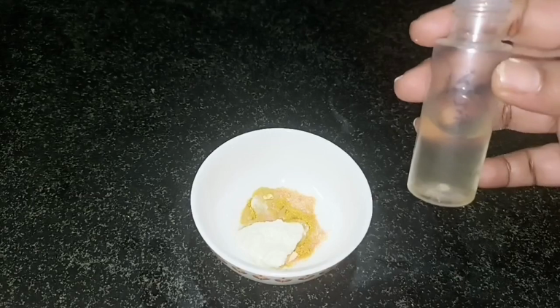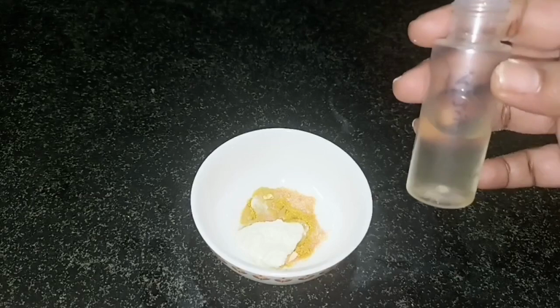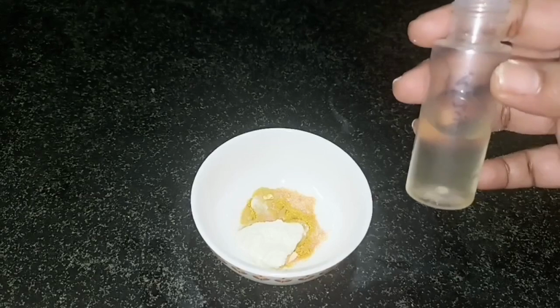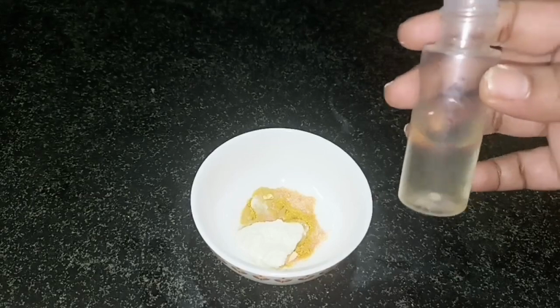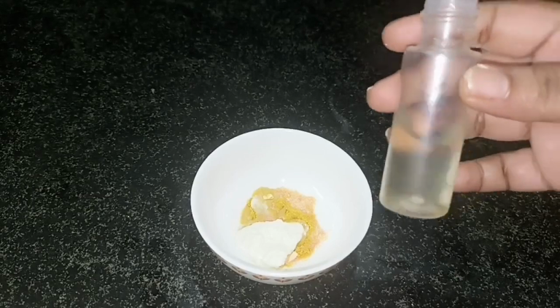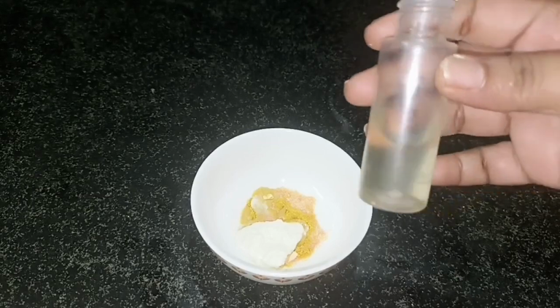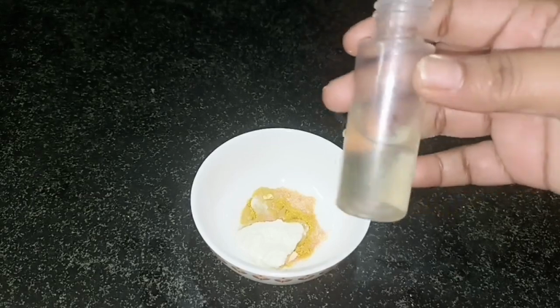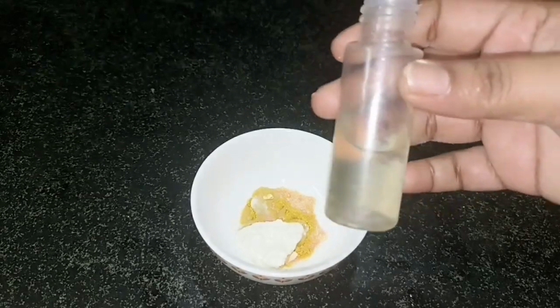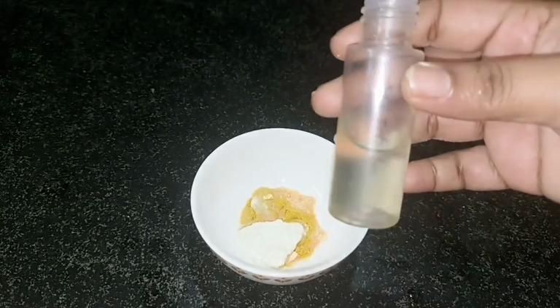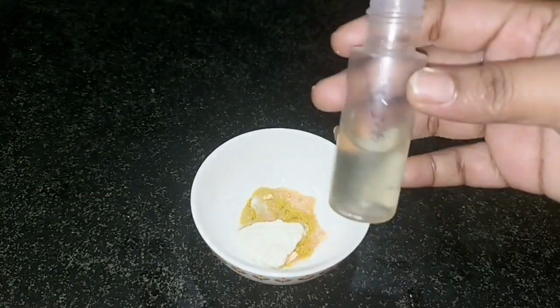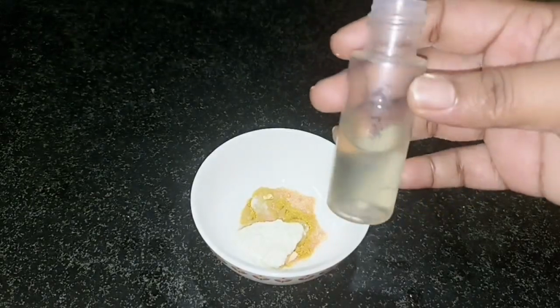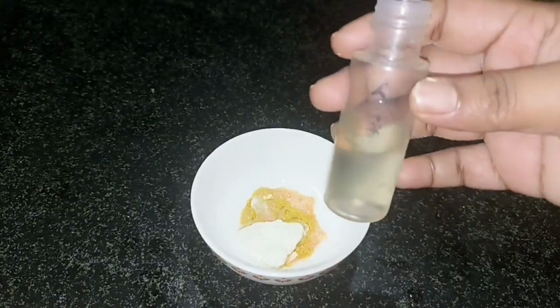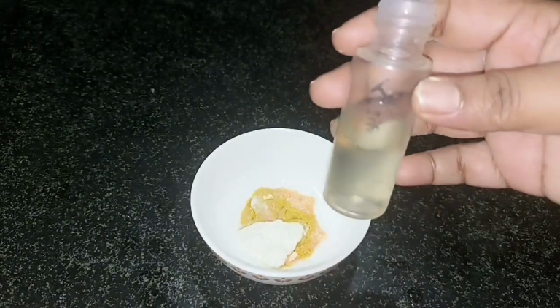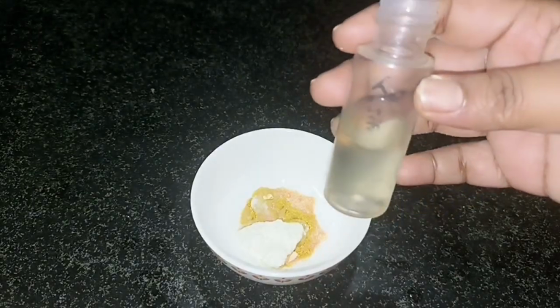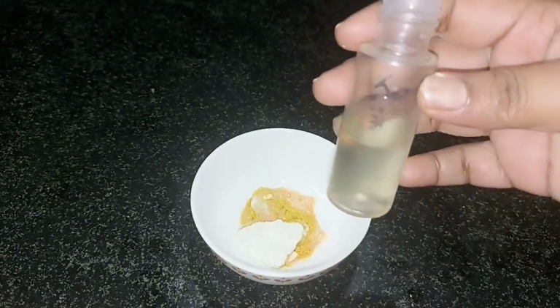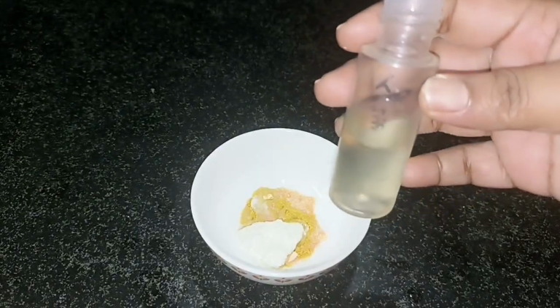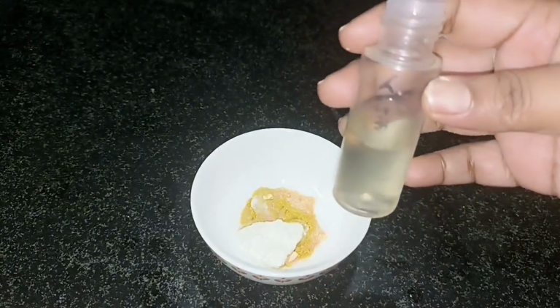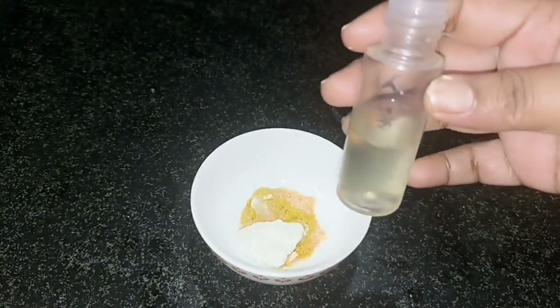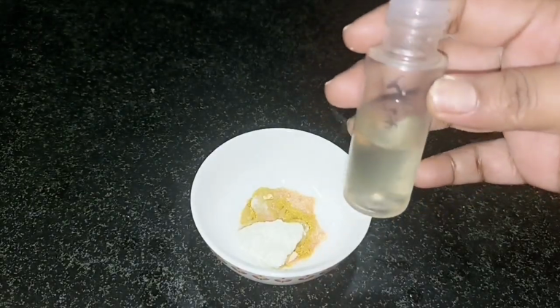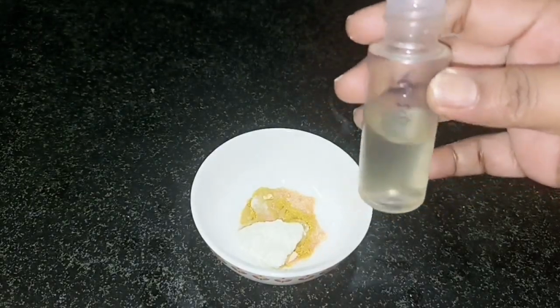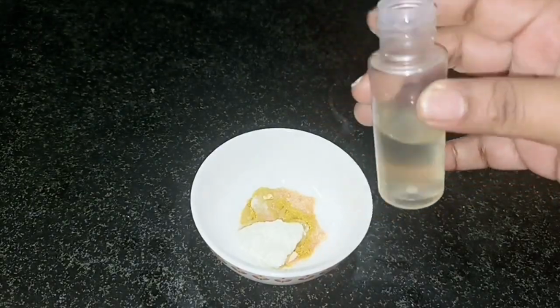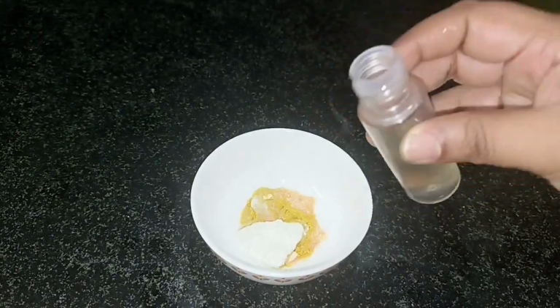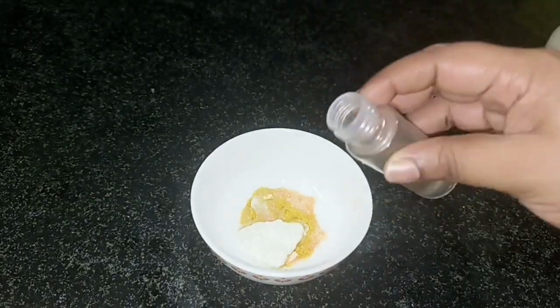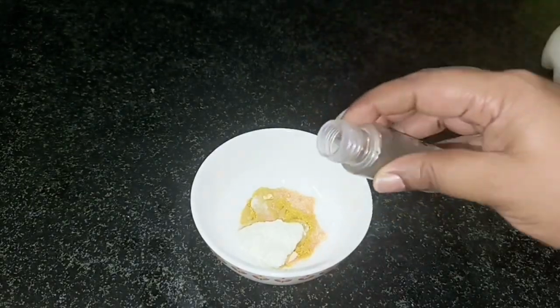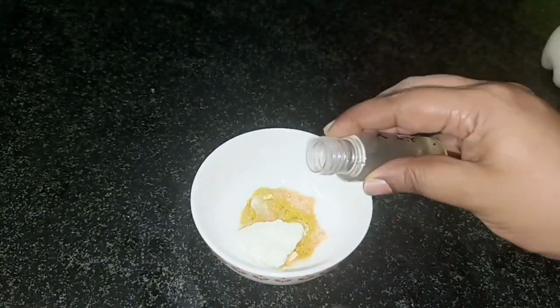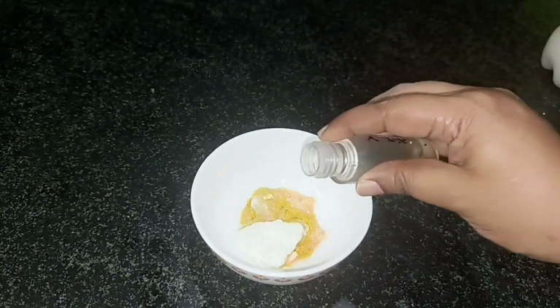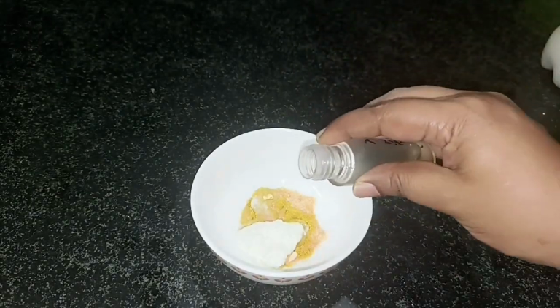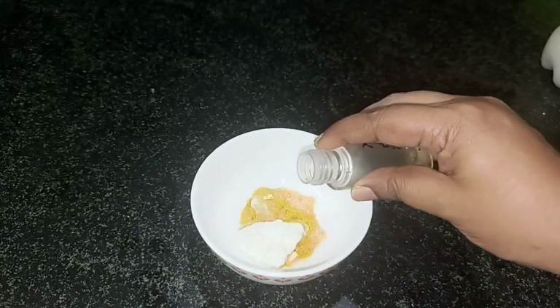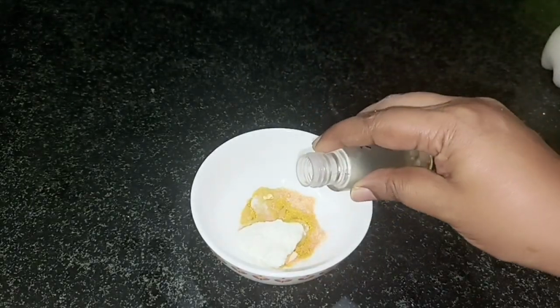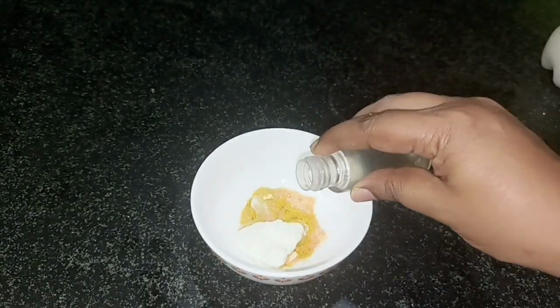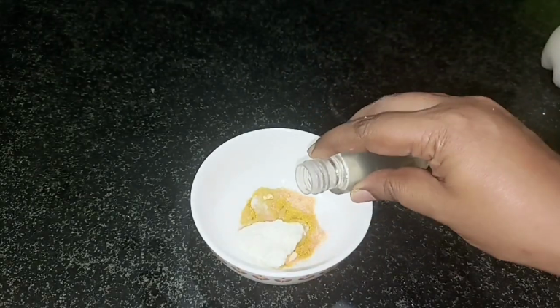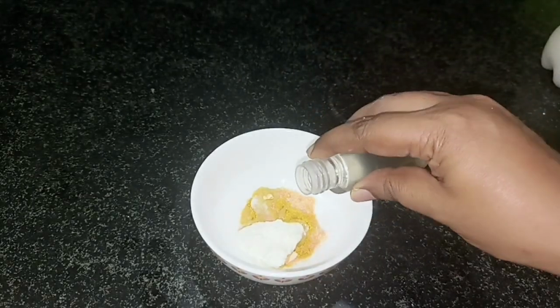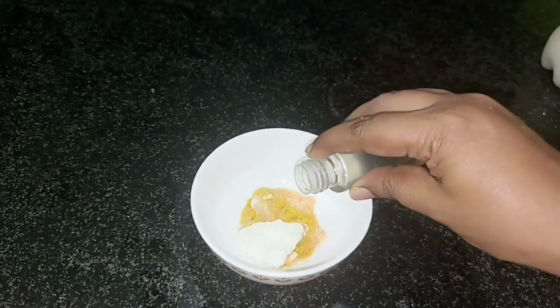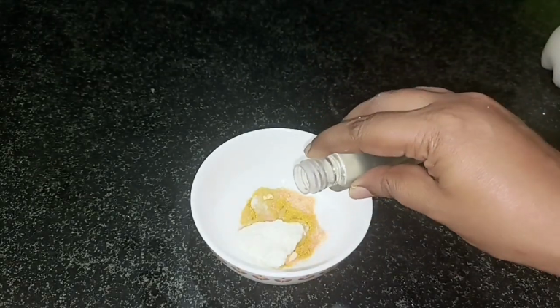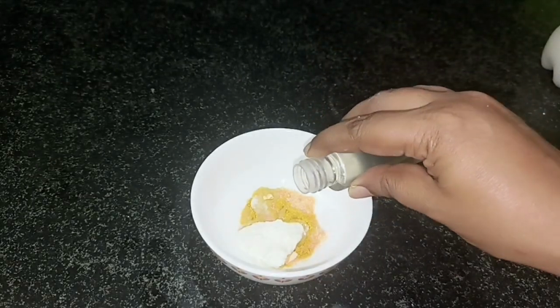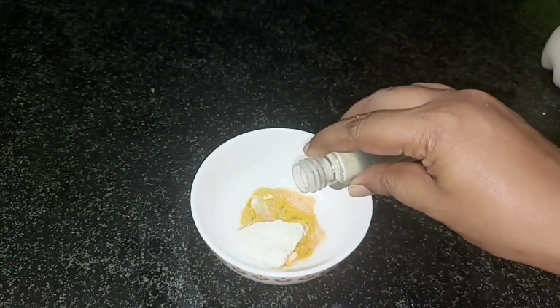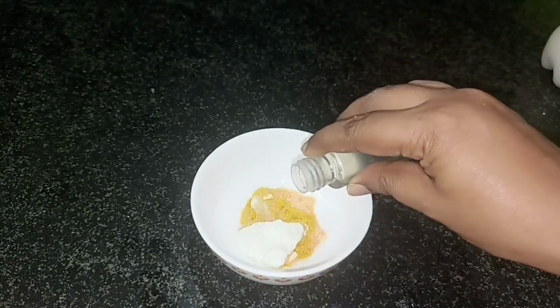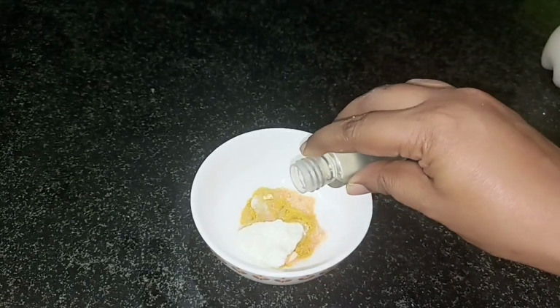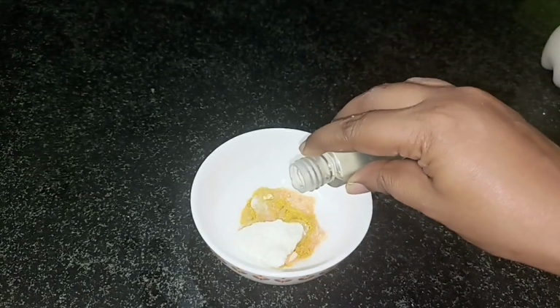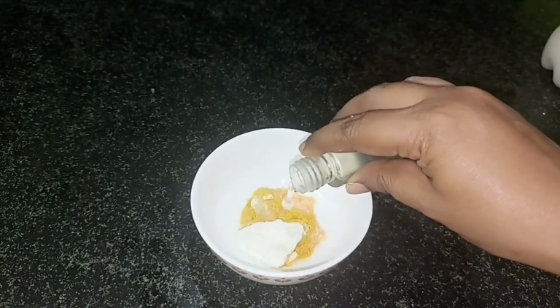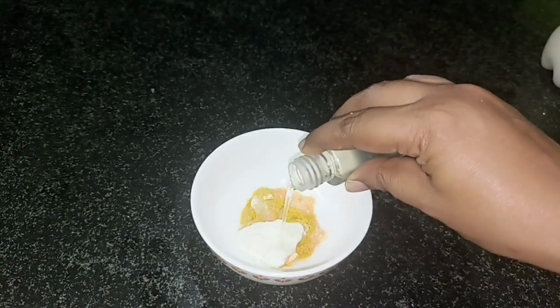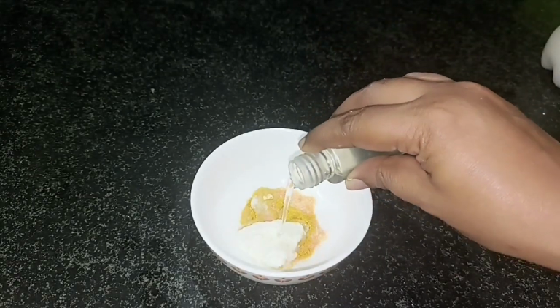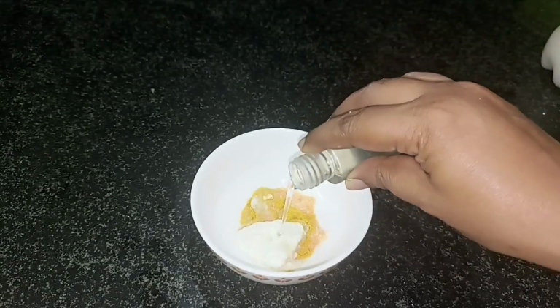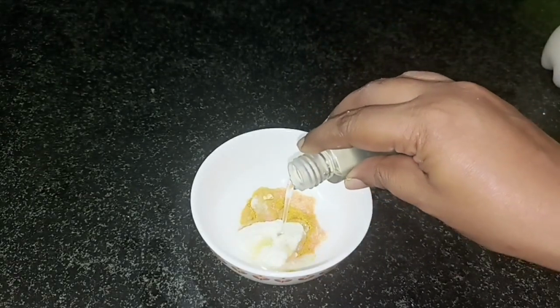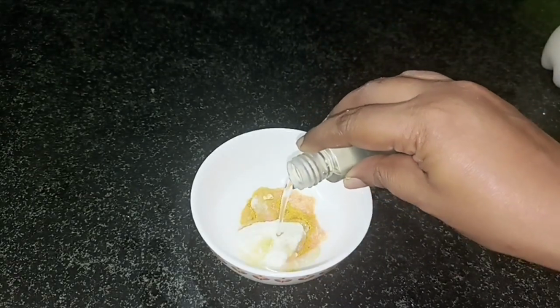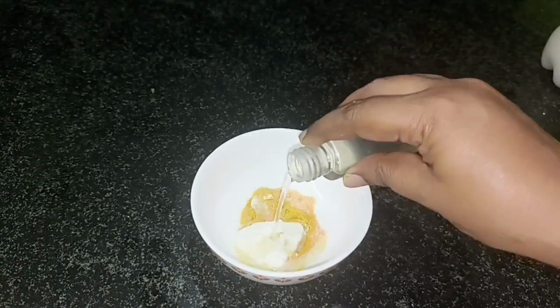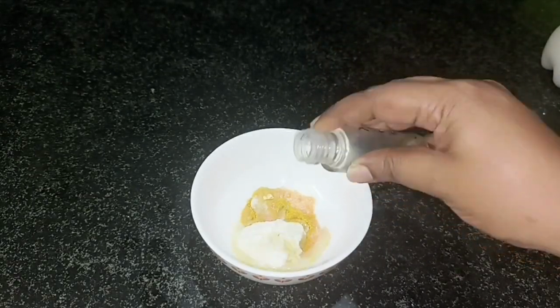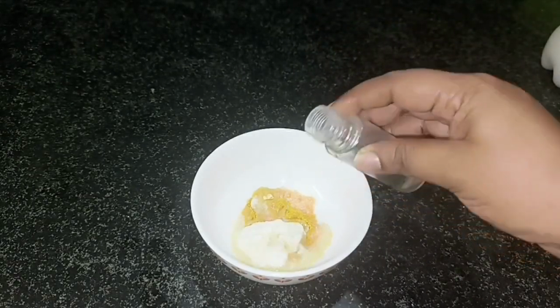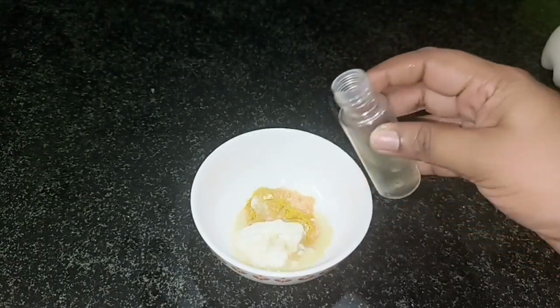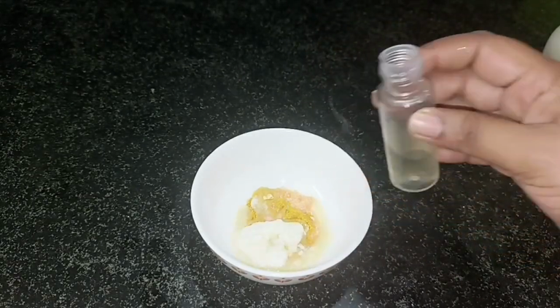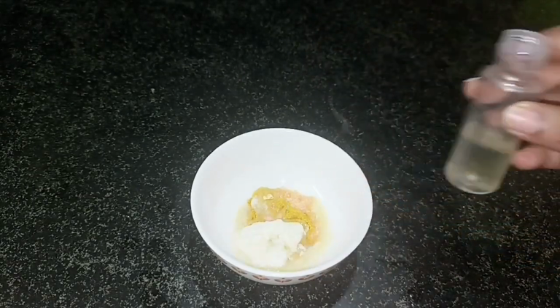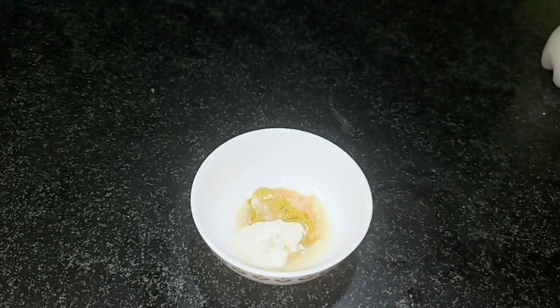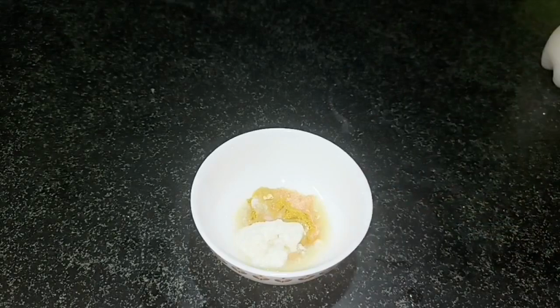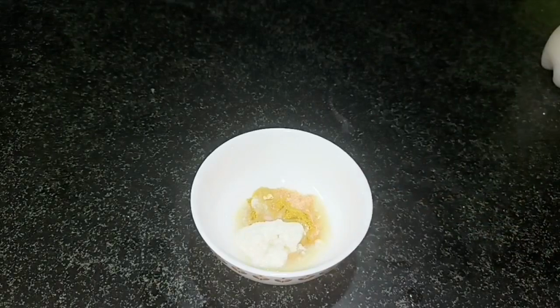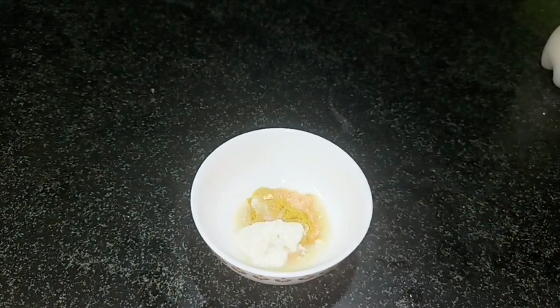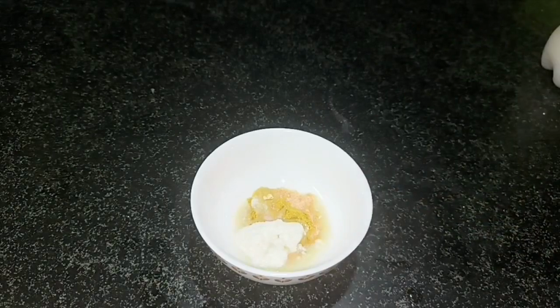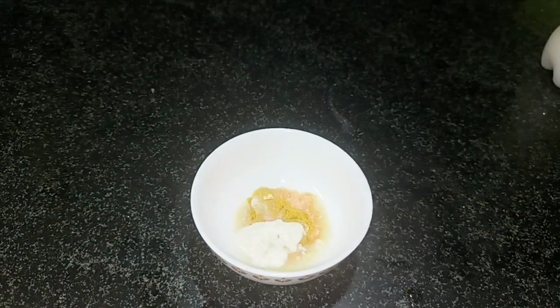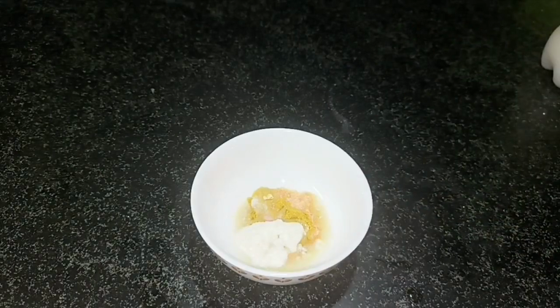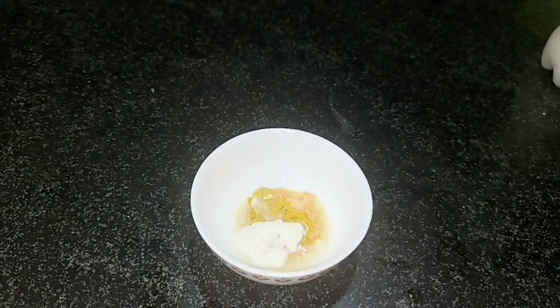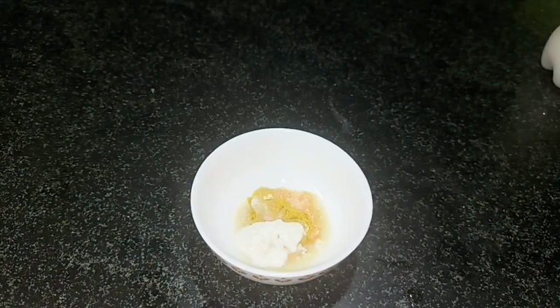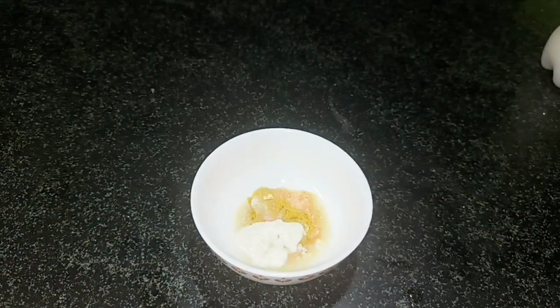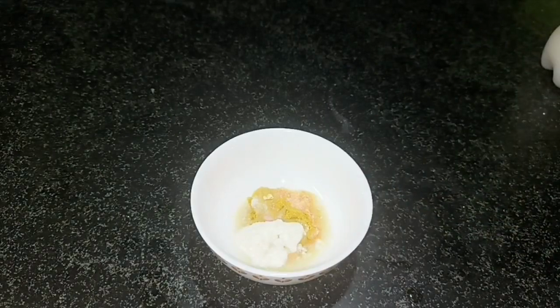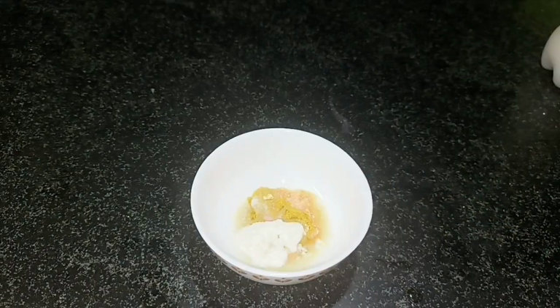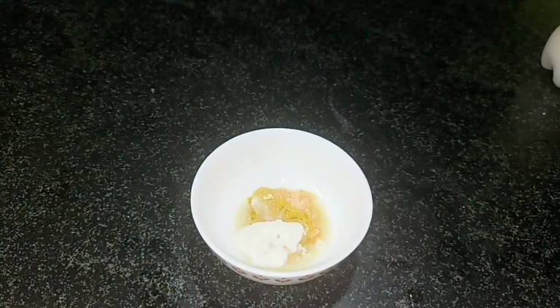Also, I am going to add rose water. I will share how to prepare this rose water — I am going to give you a link in the description.